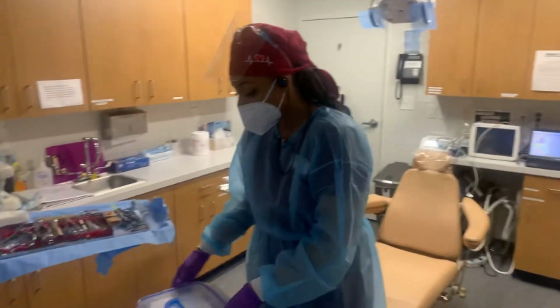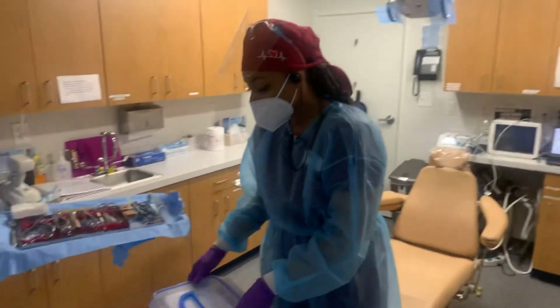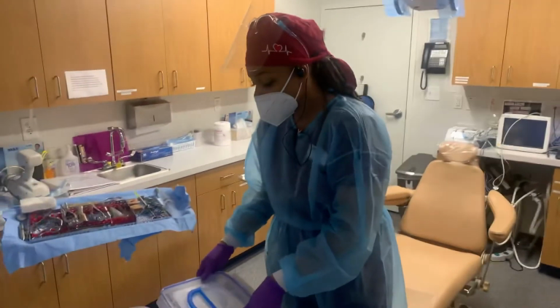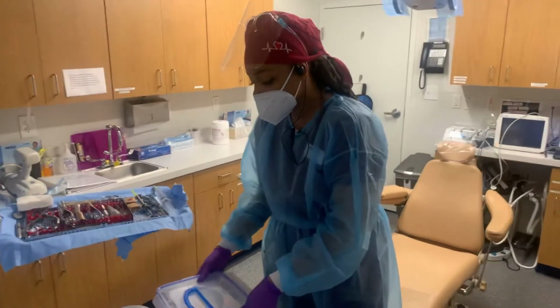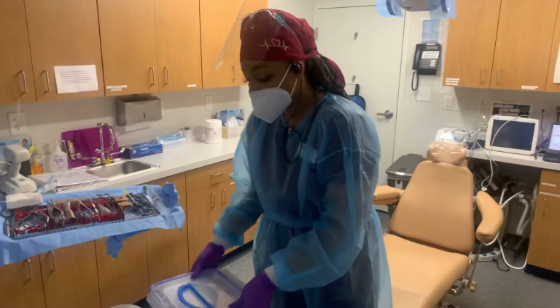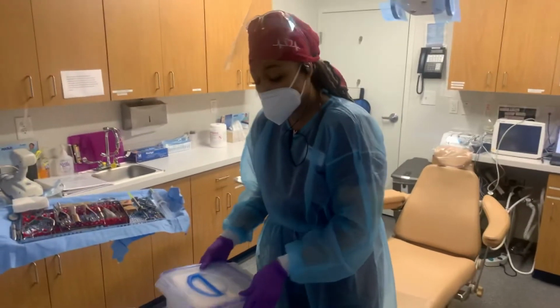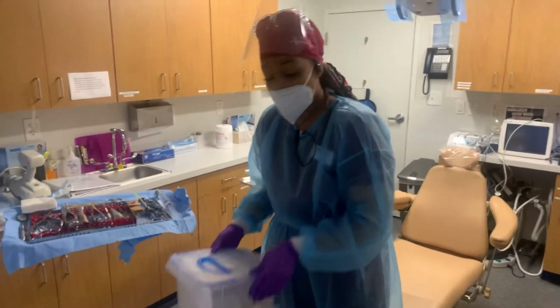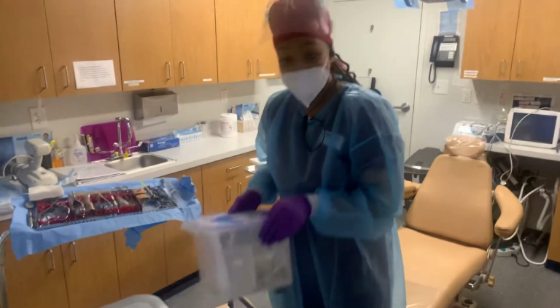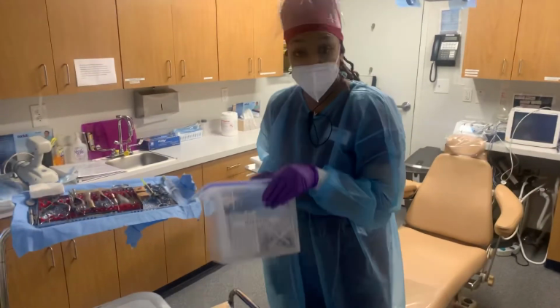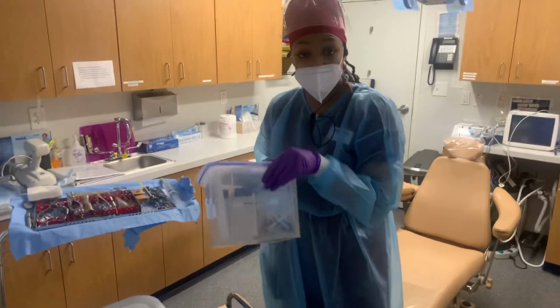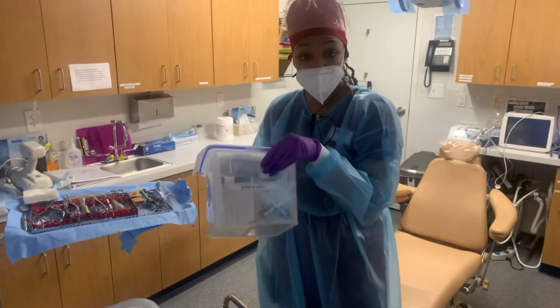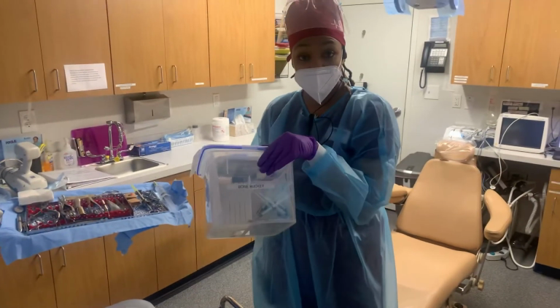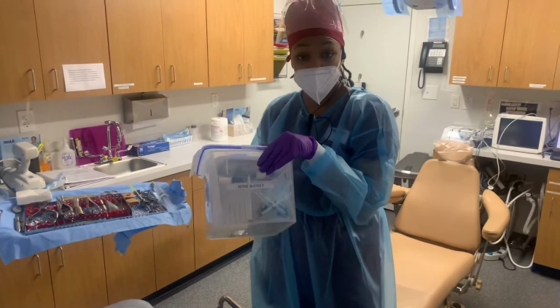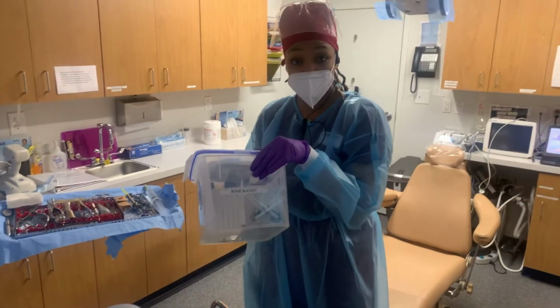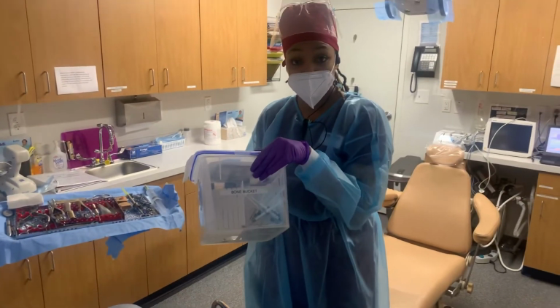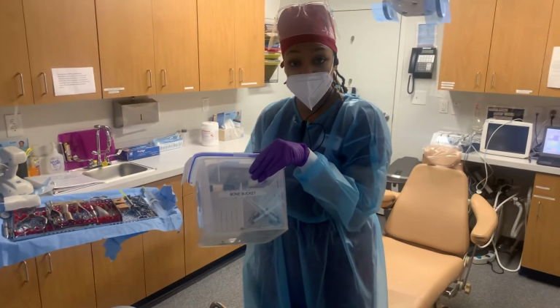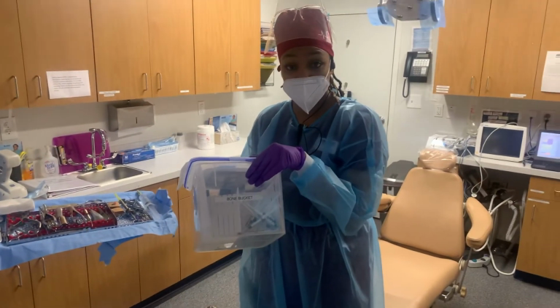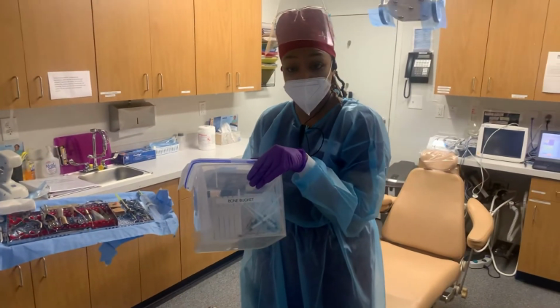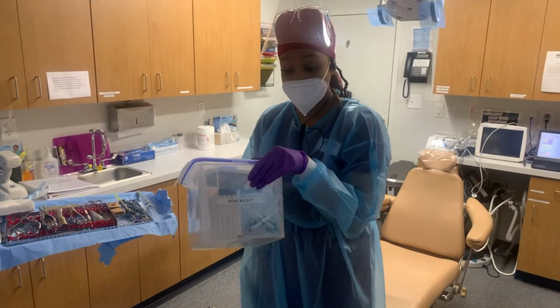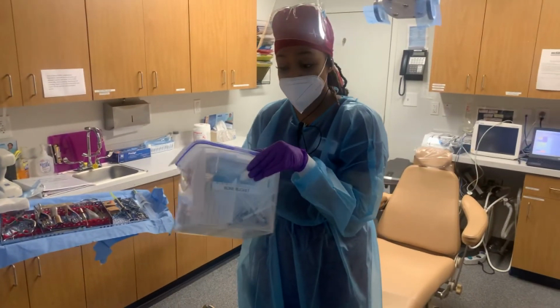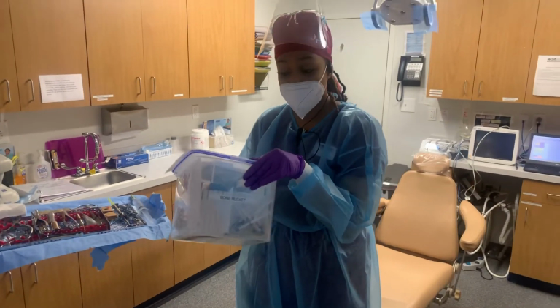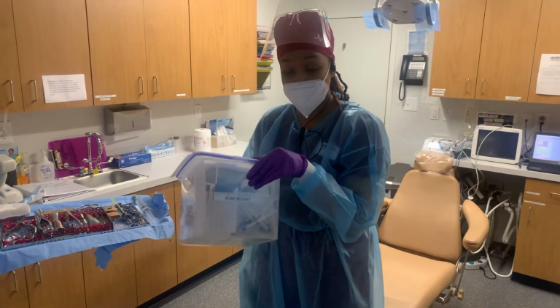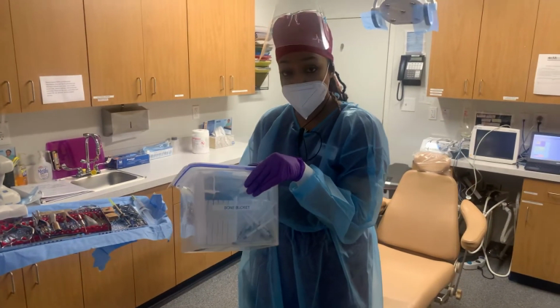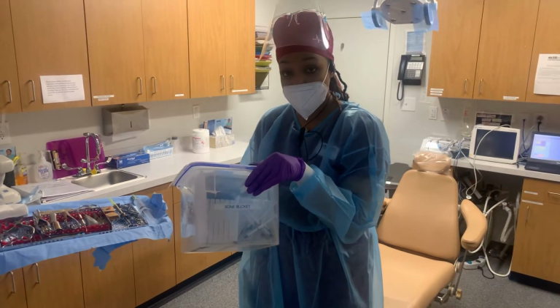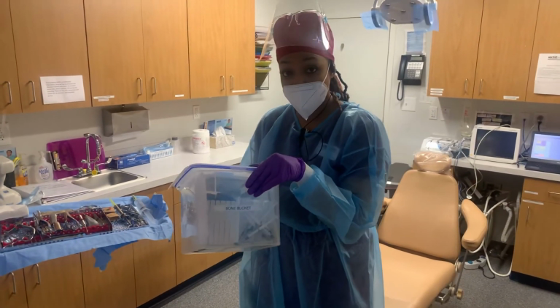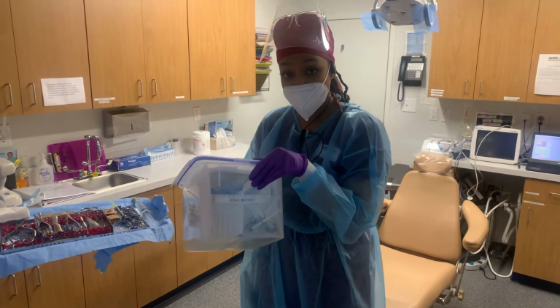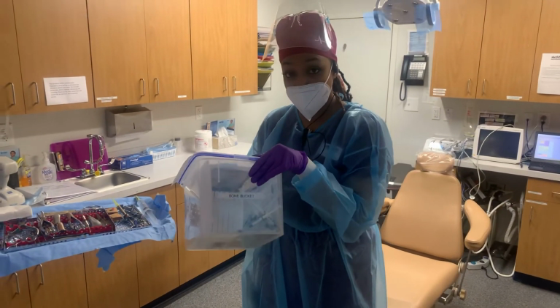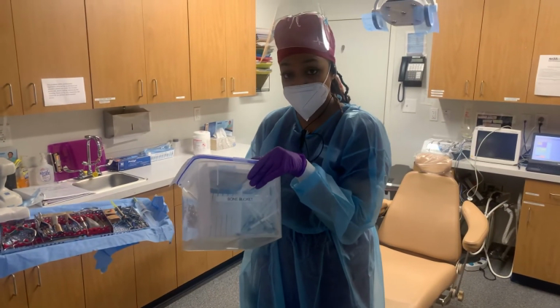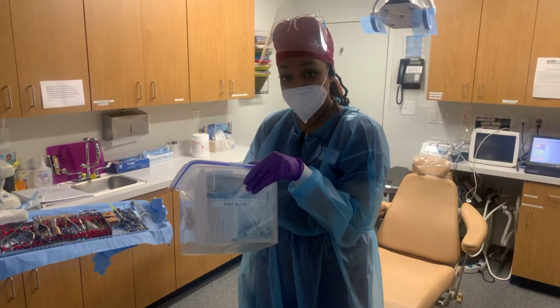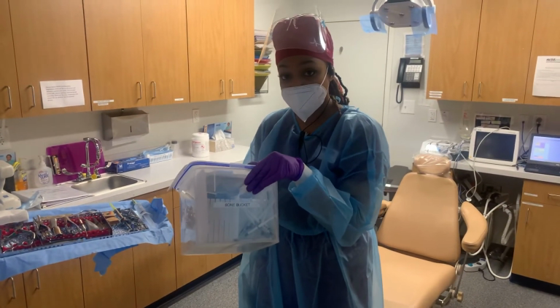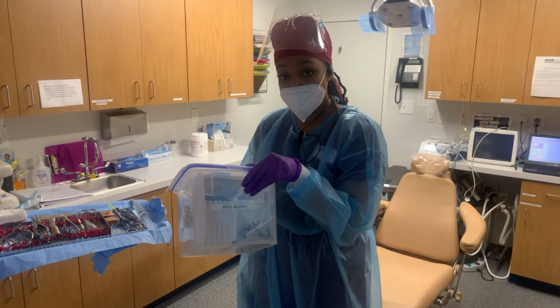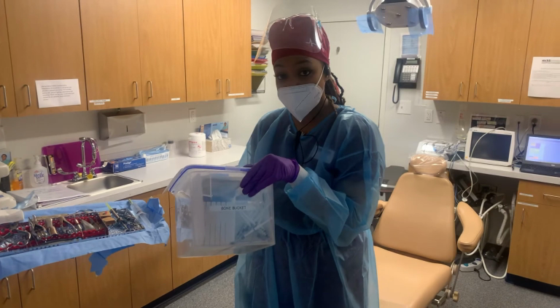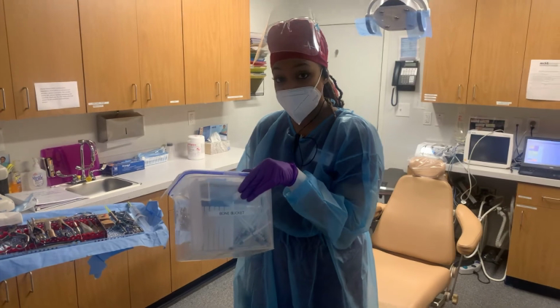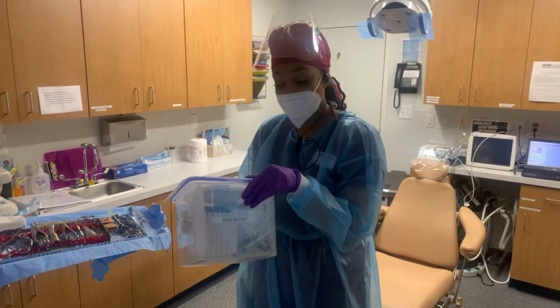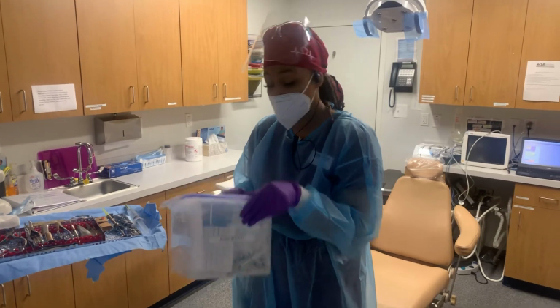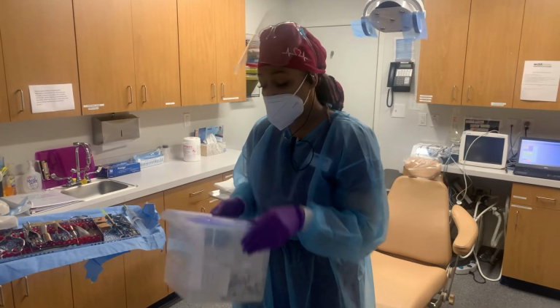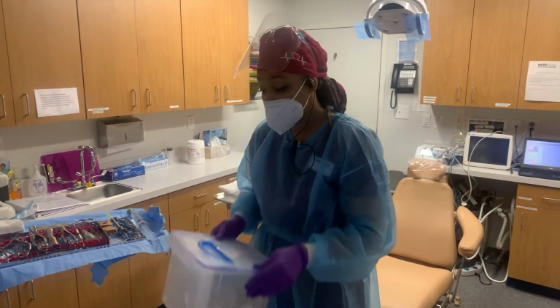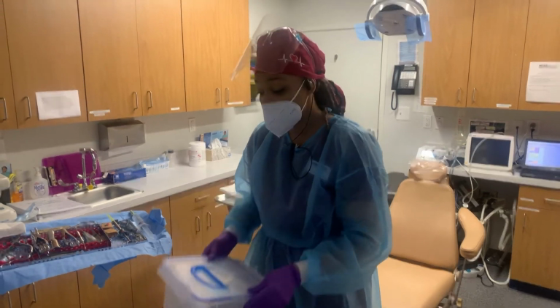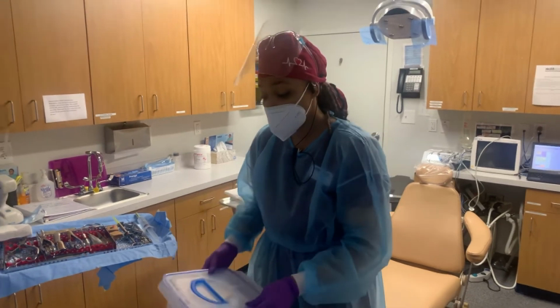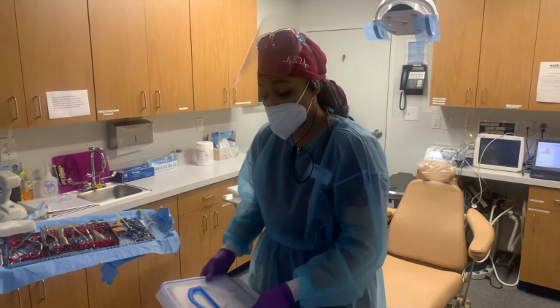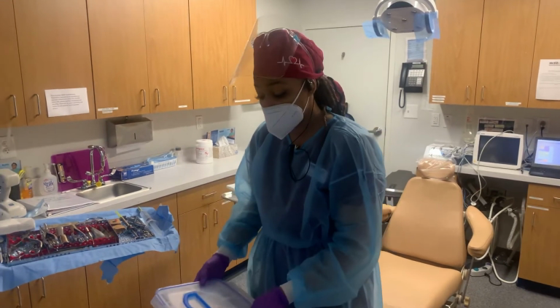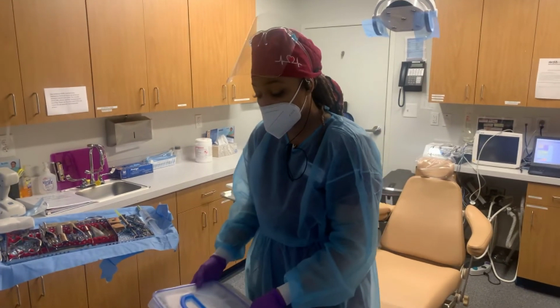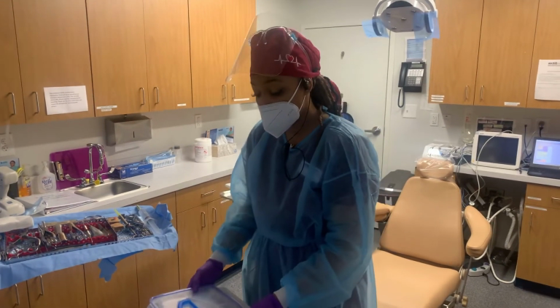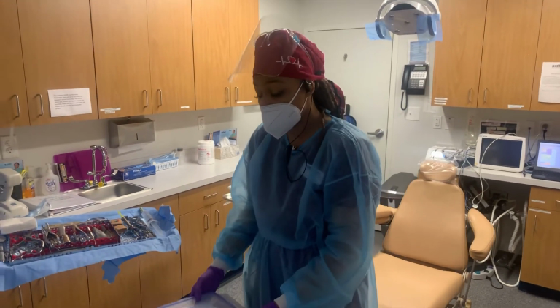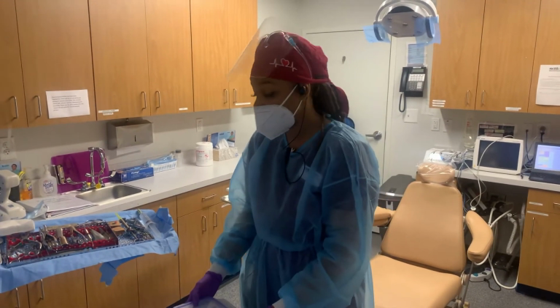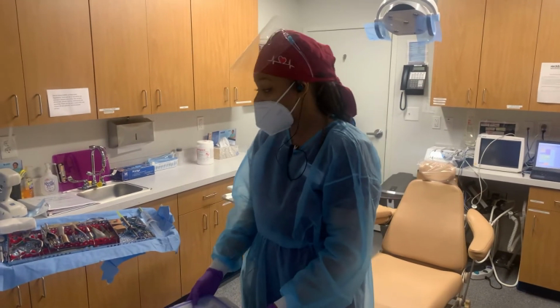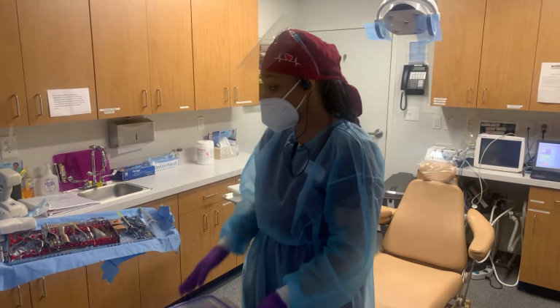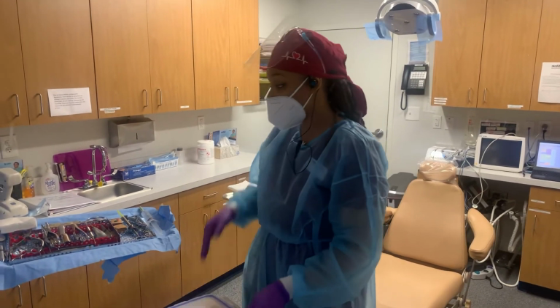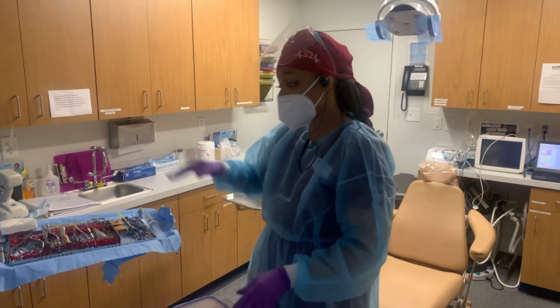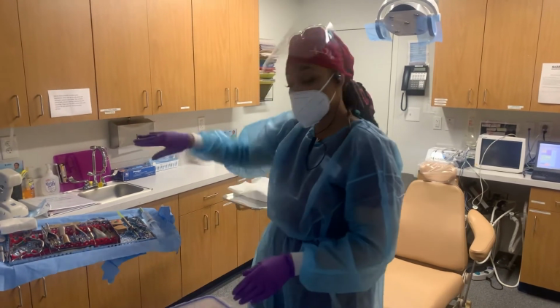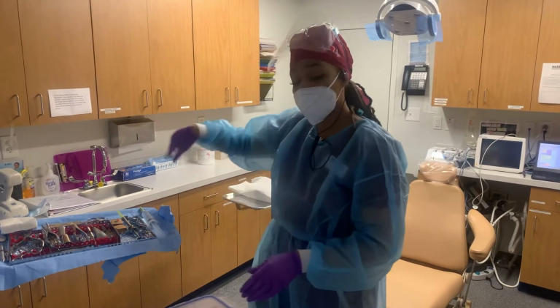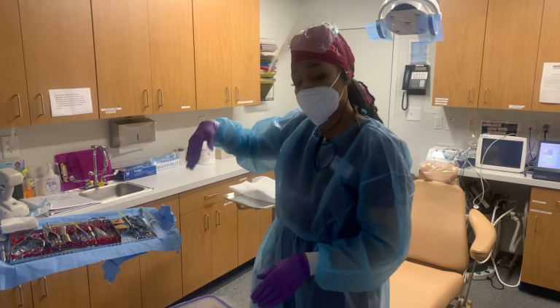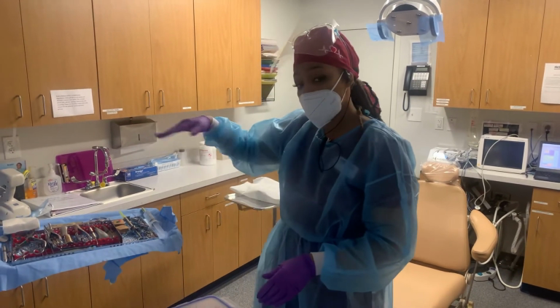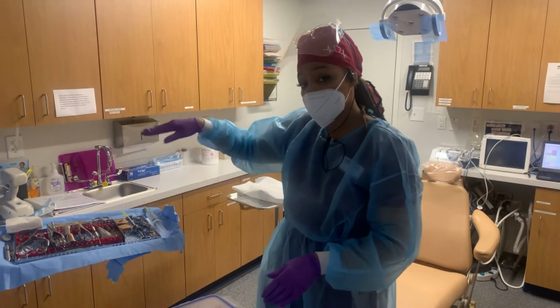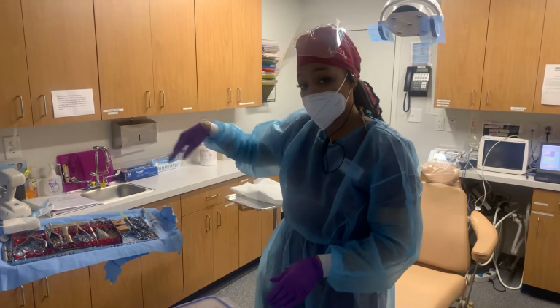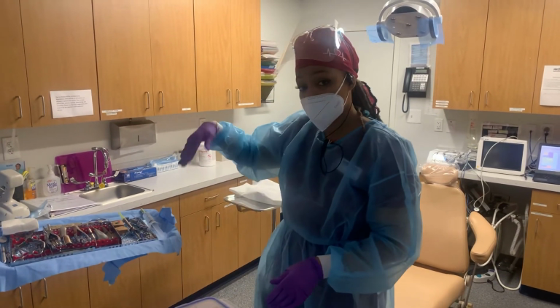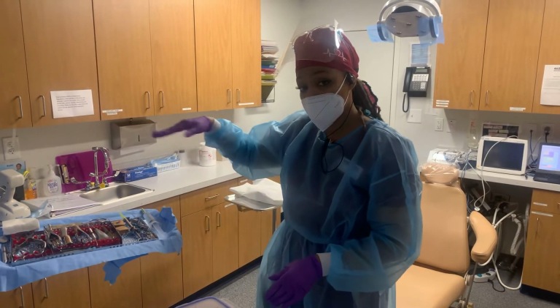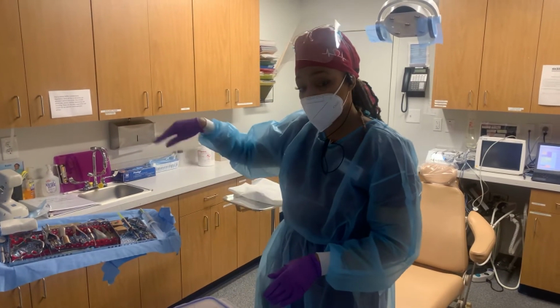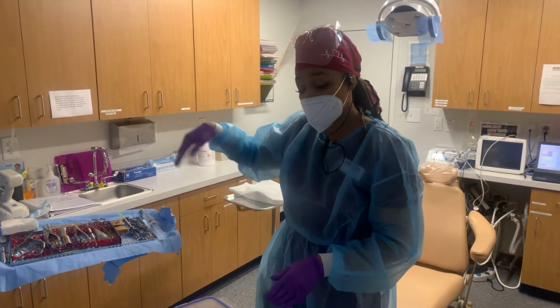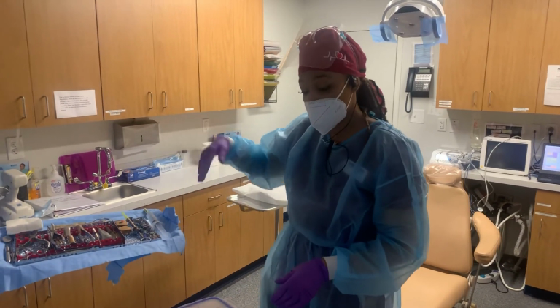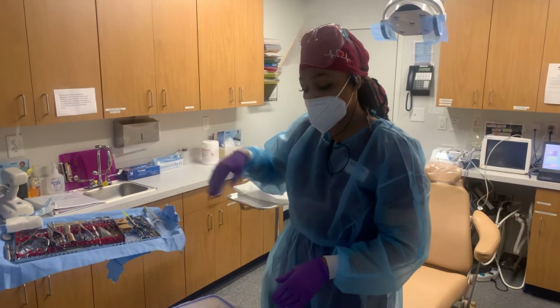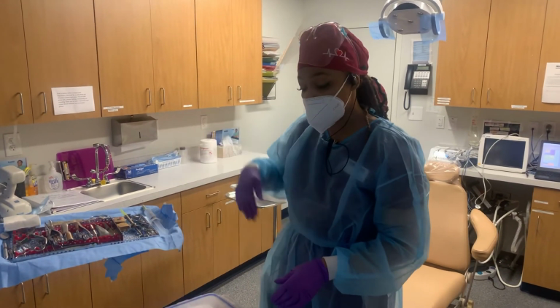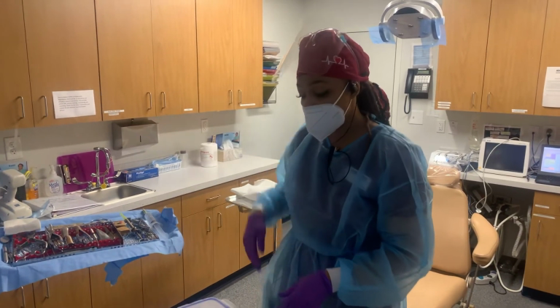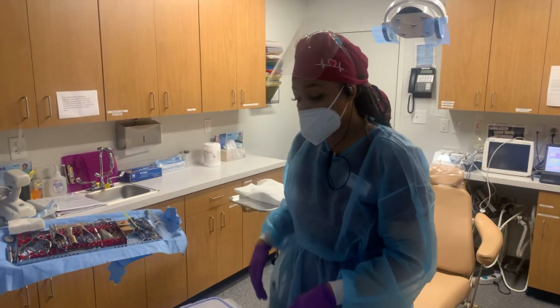This is the bone bucket — this is what we have and we always bring this in the room. That's where we get all of our bone supplies that I showed you at the beginning.